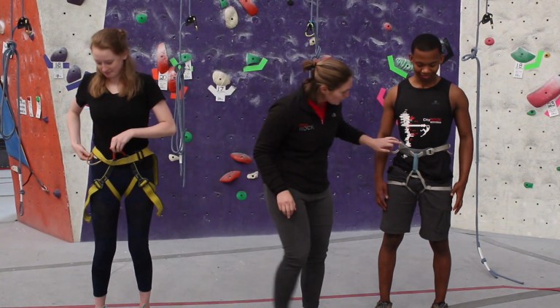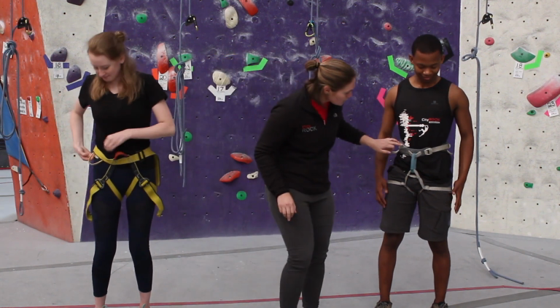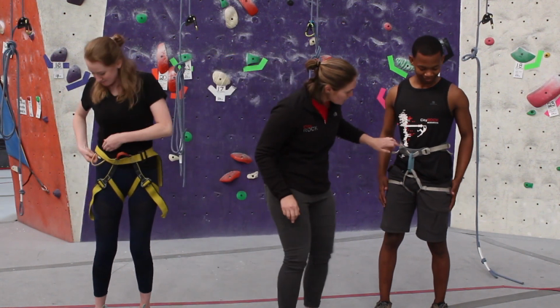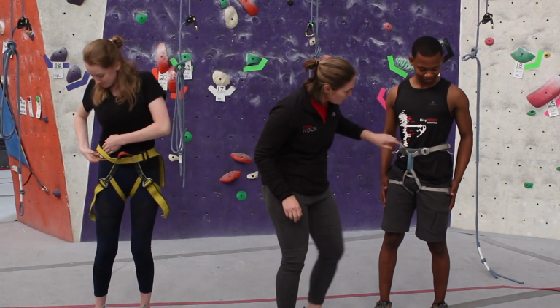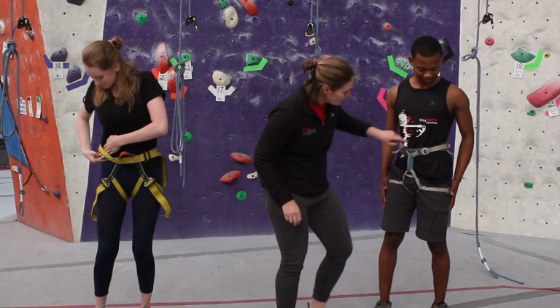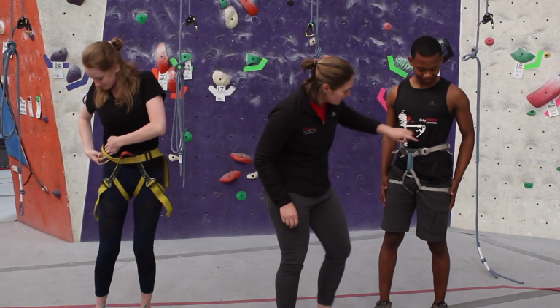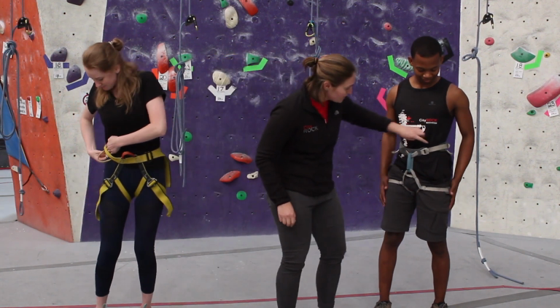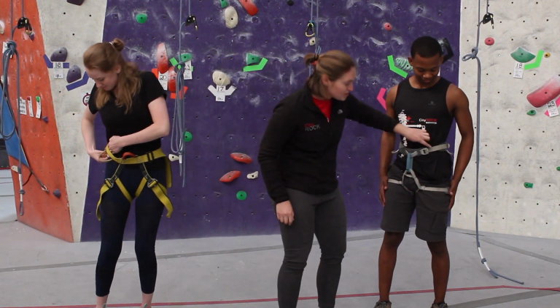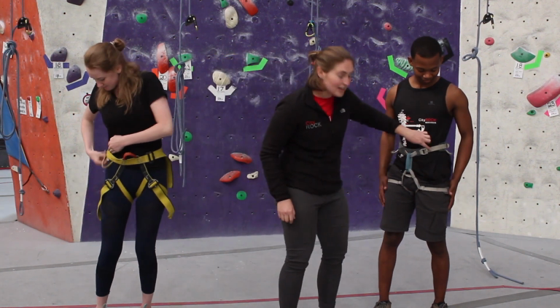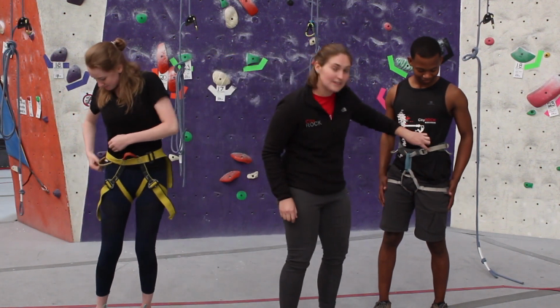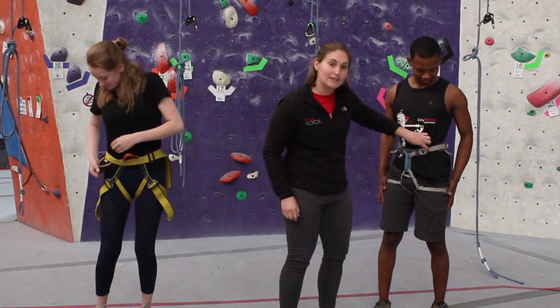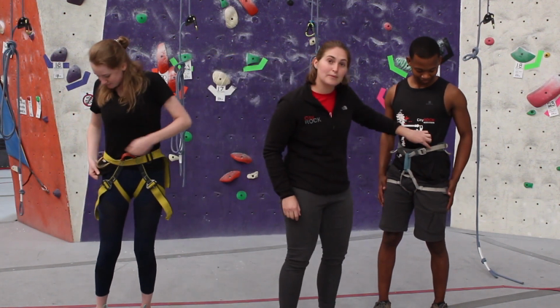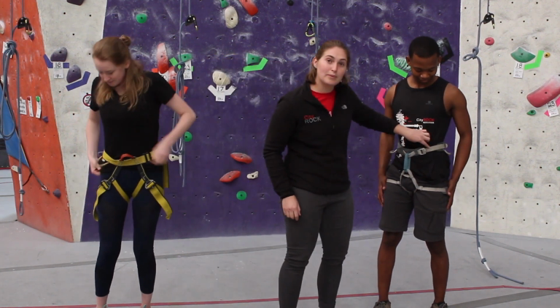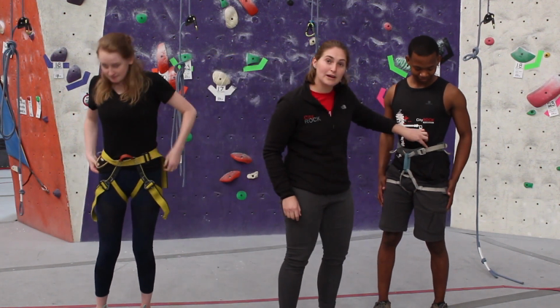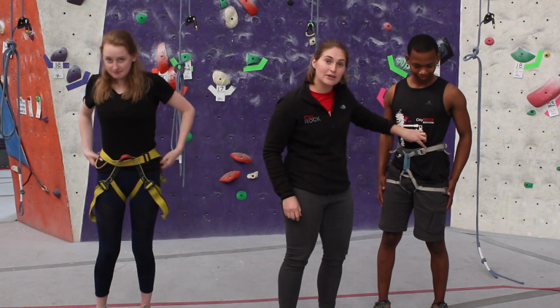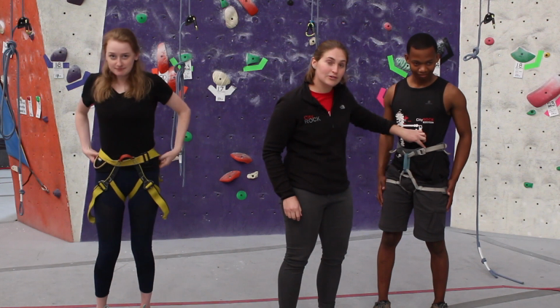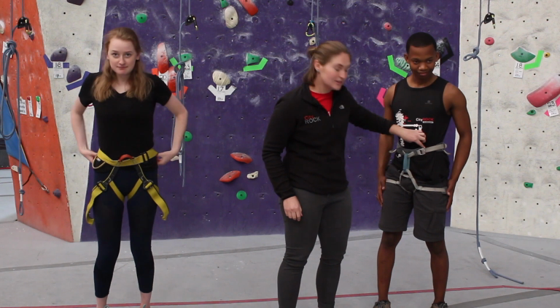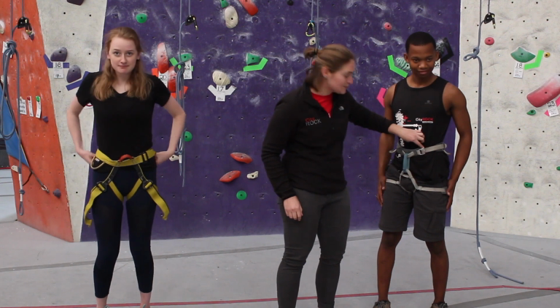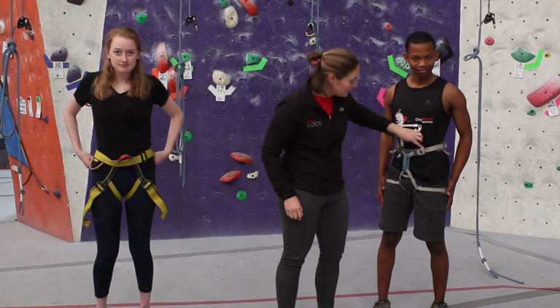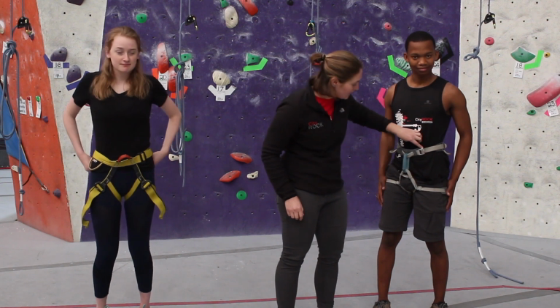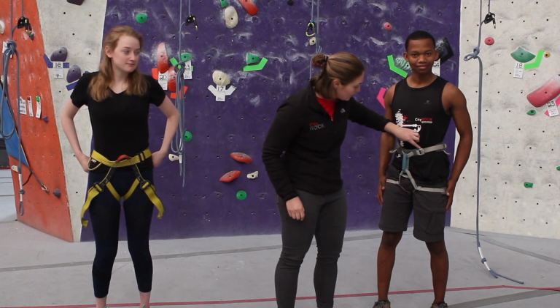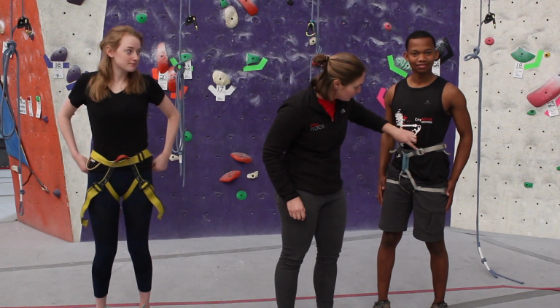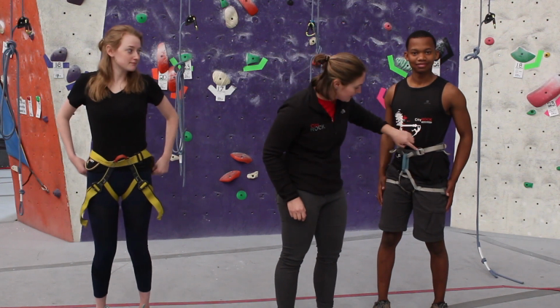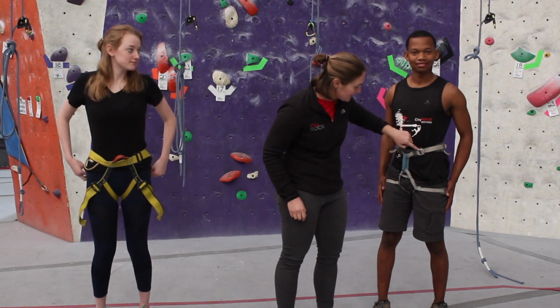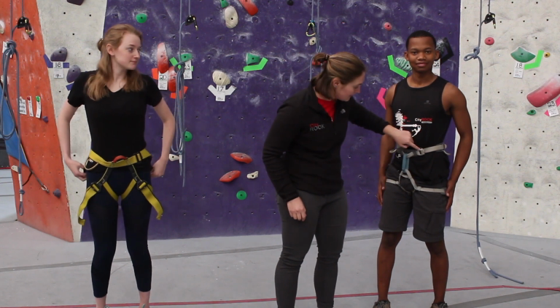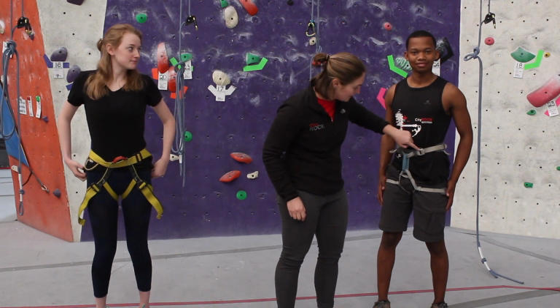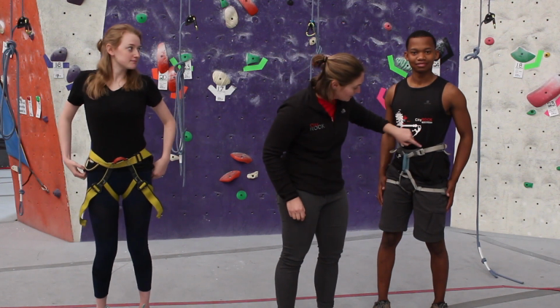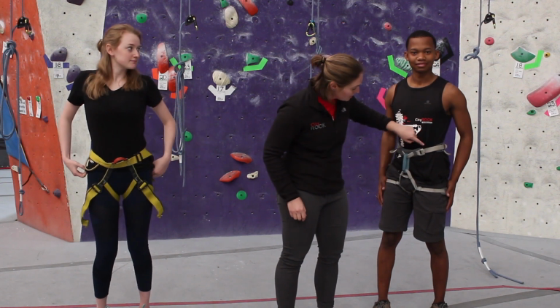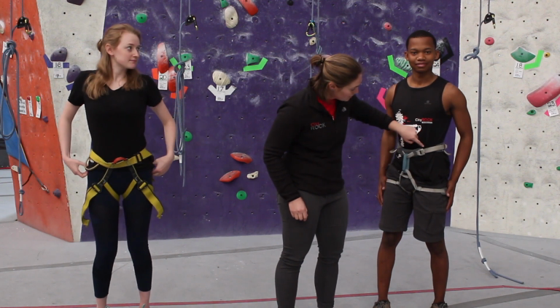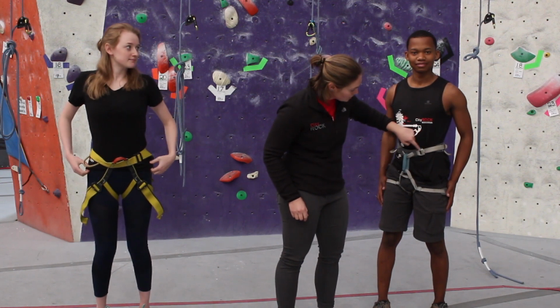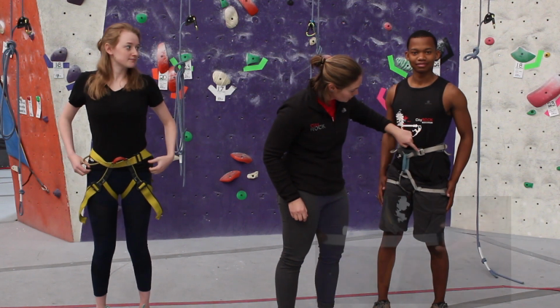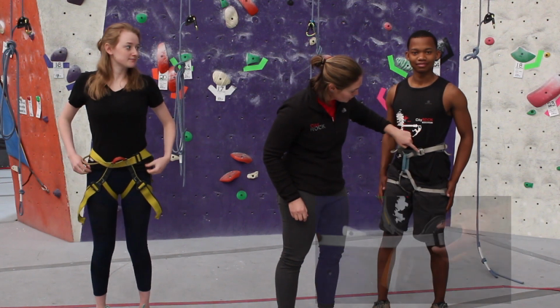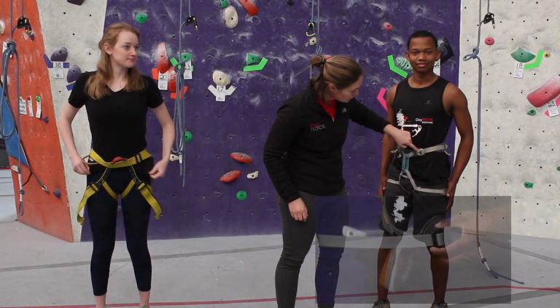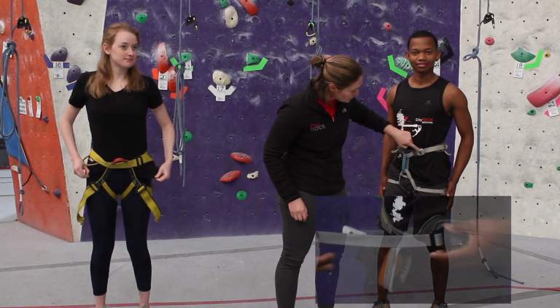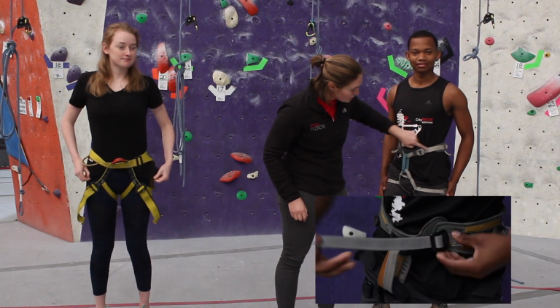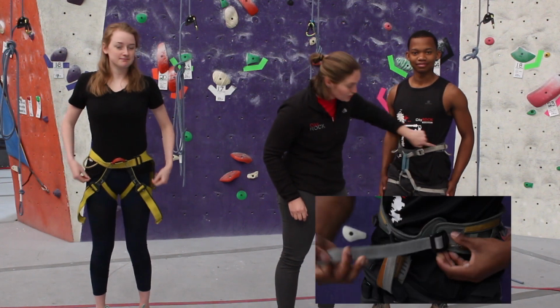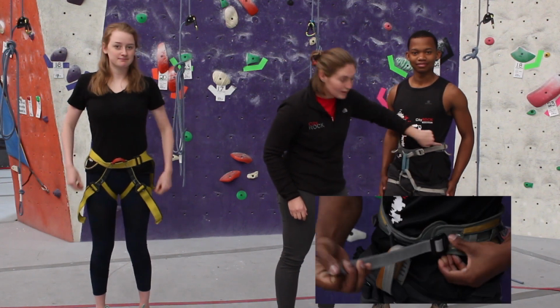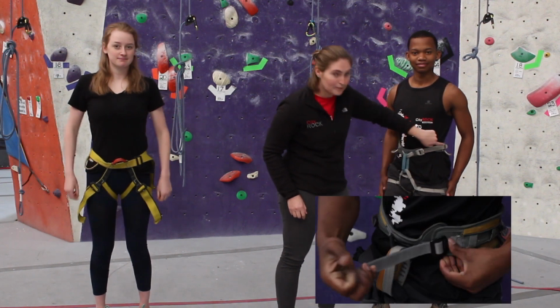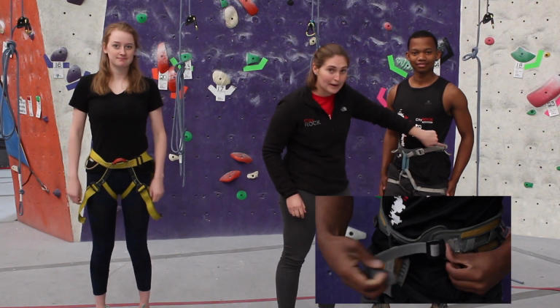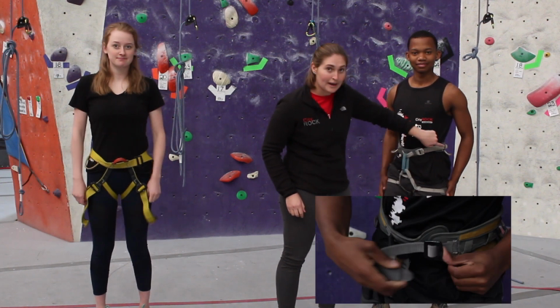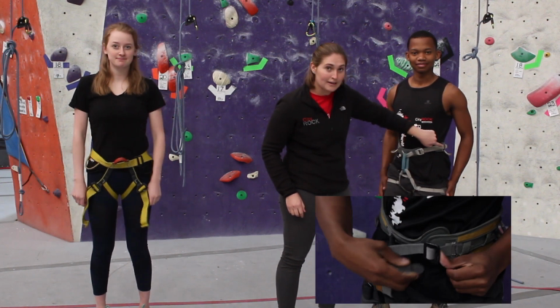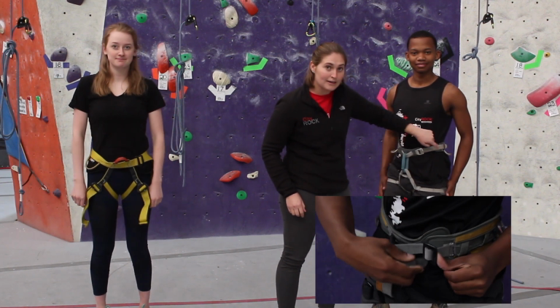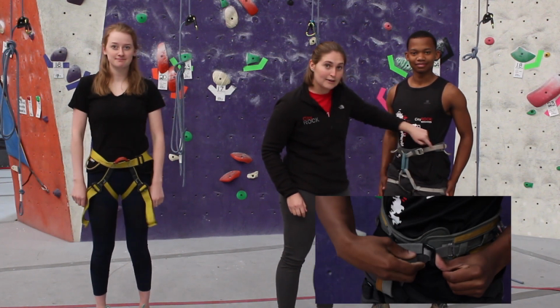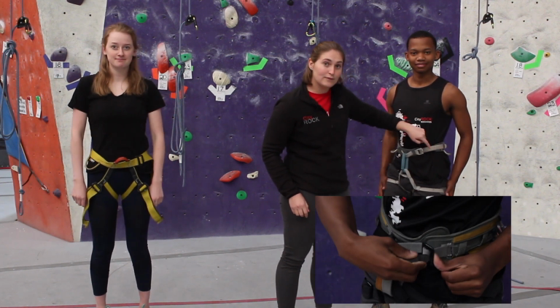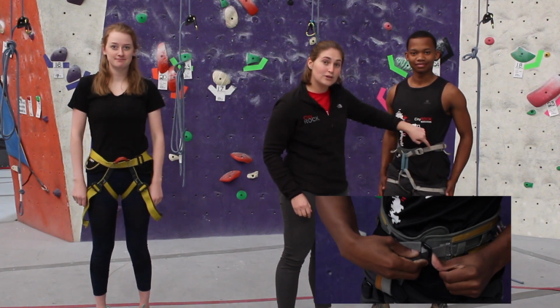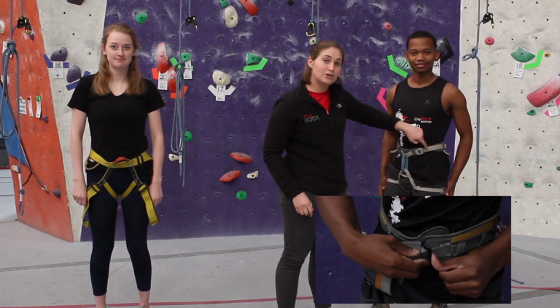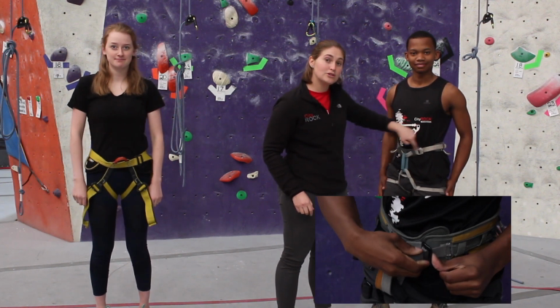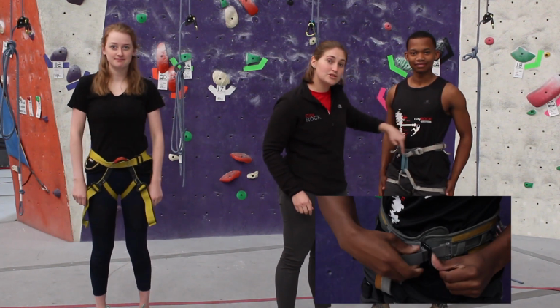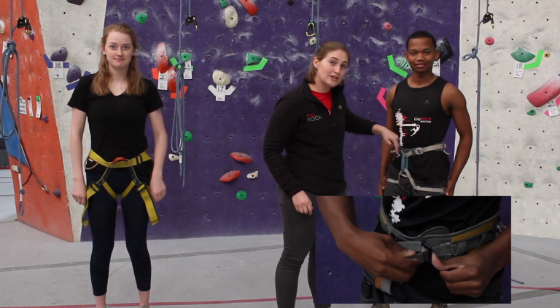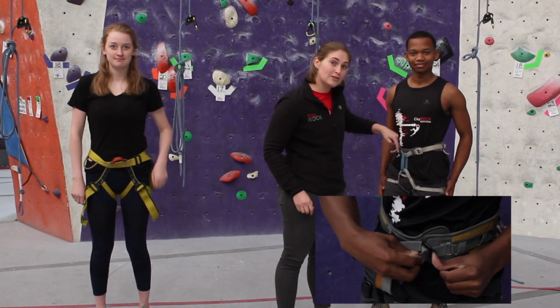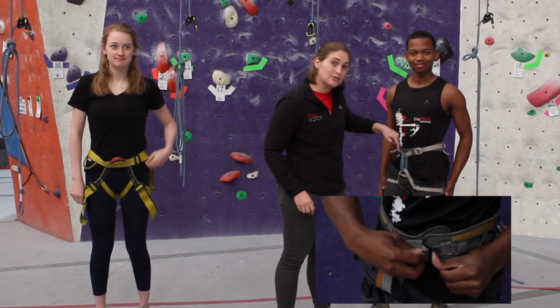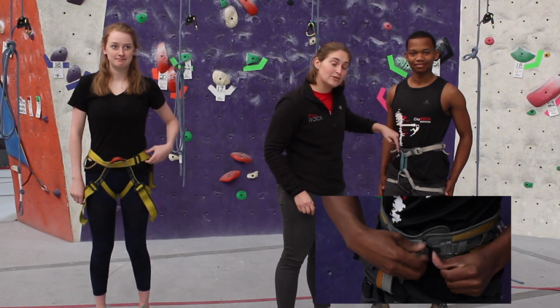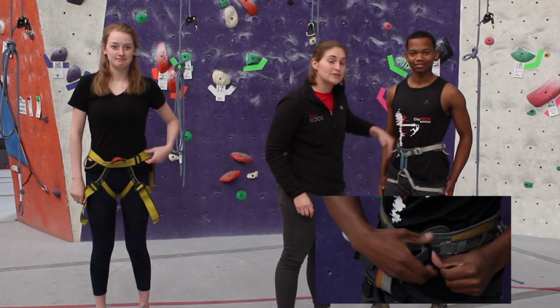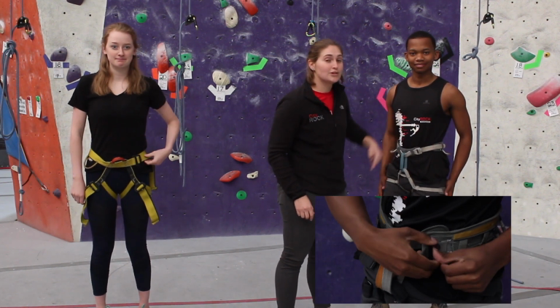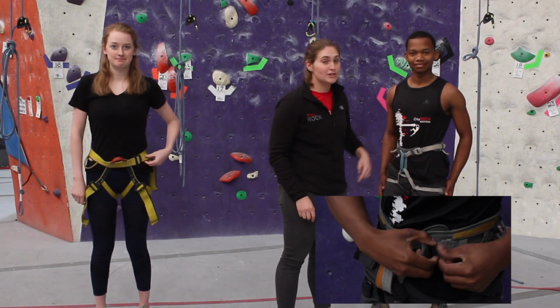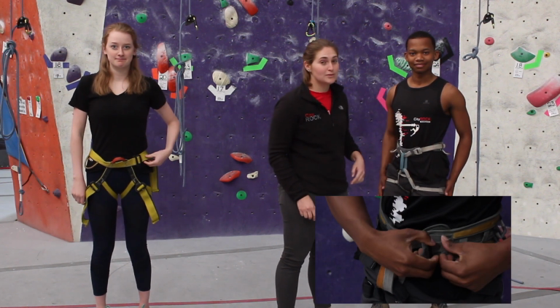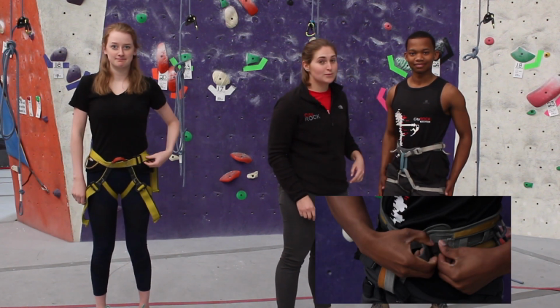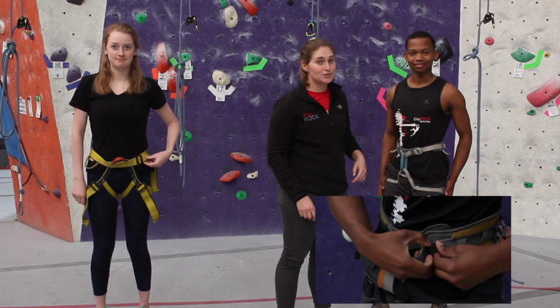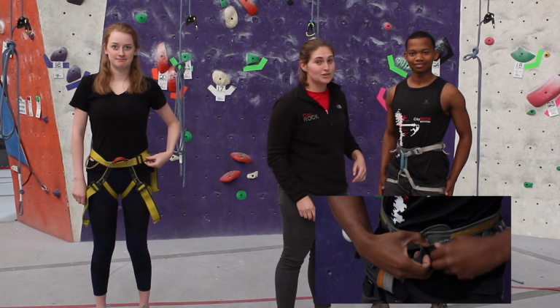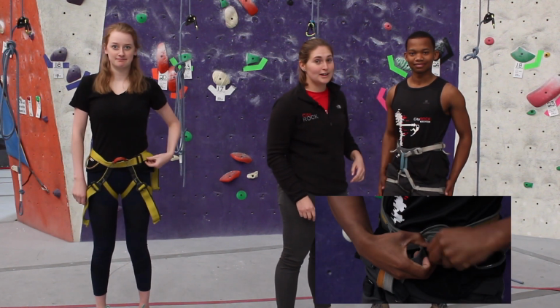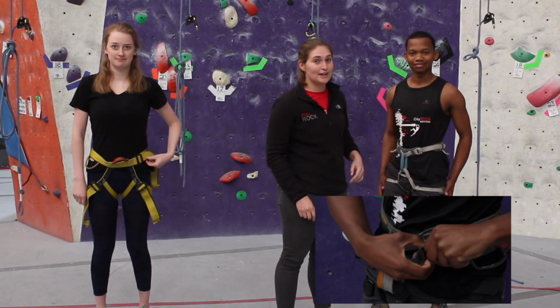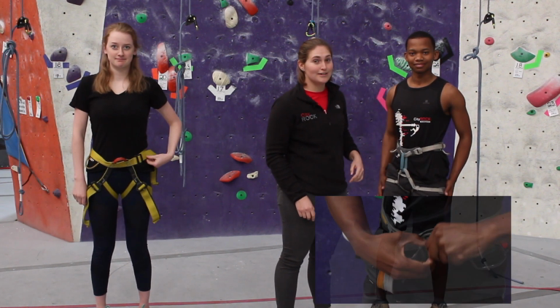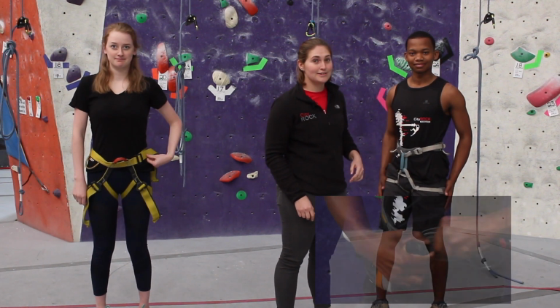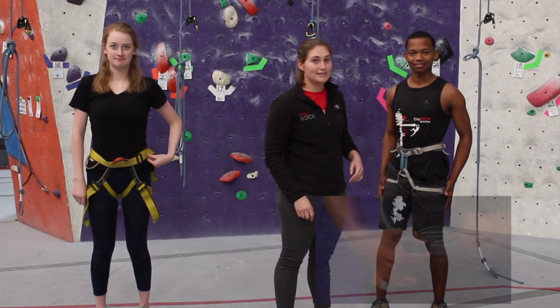Also, we want to check that the buckle is fed correctly, so it goes through and back. If it goes straight through, it's going to pull straight out.